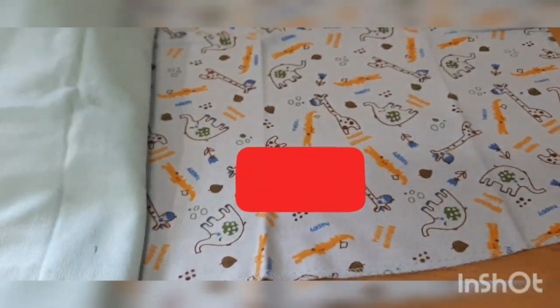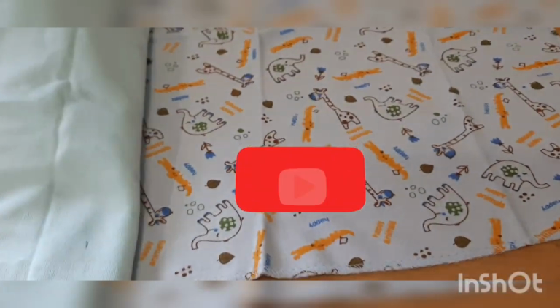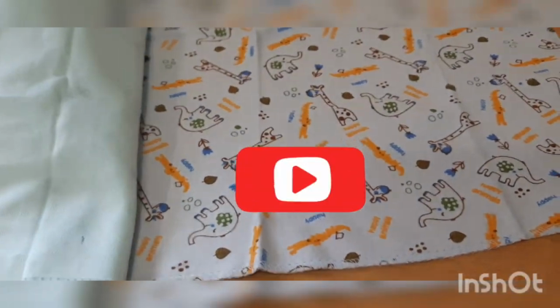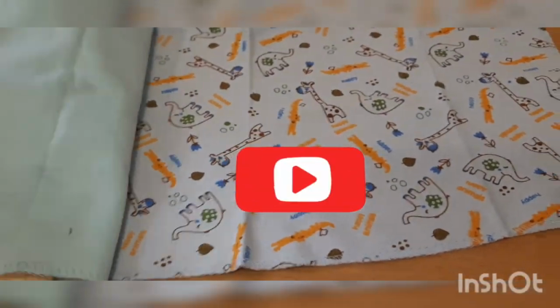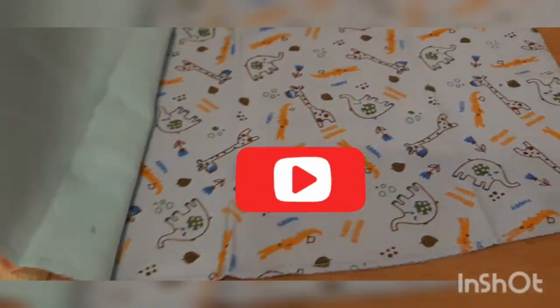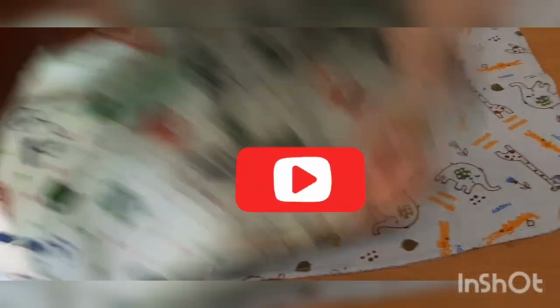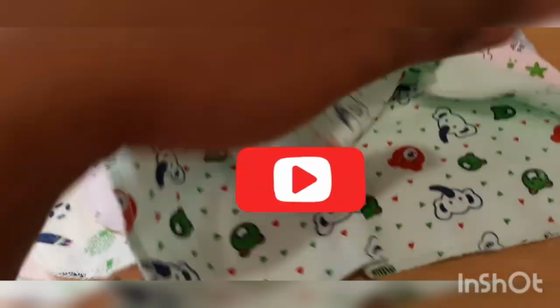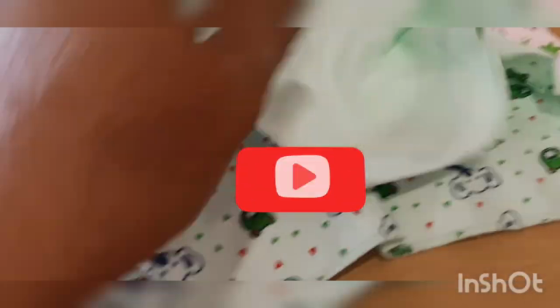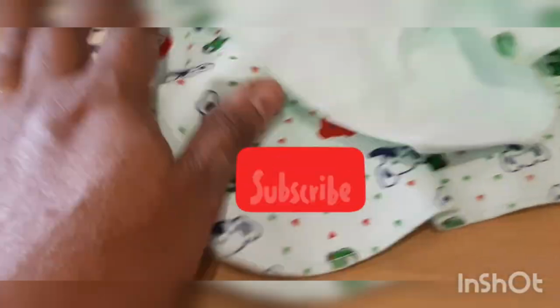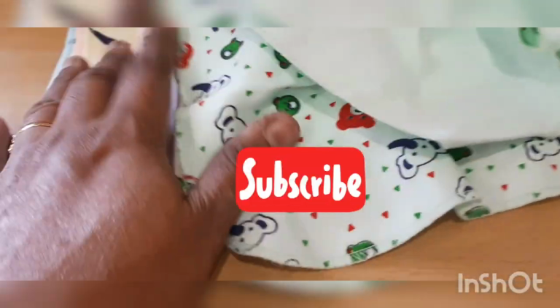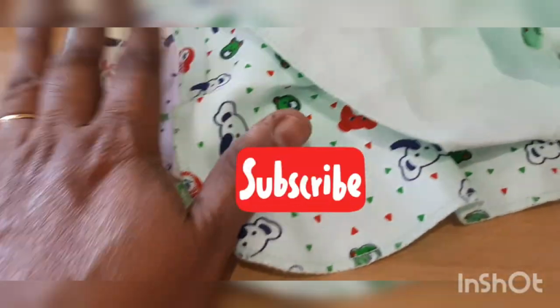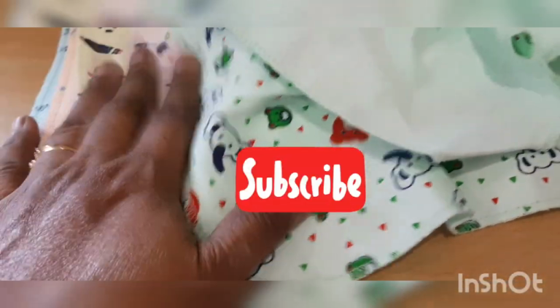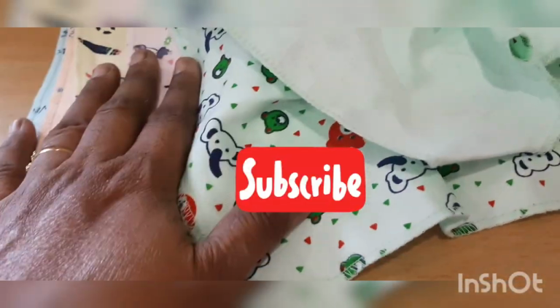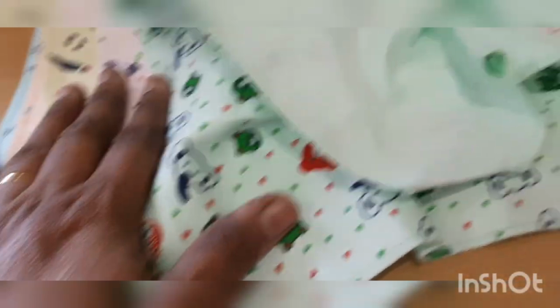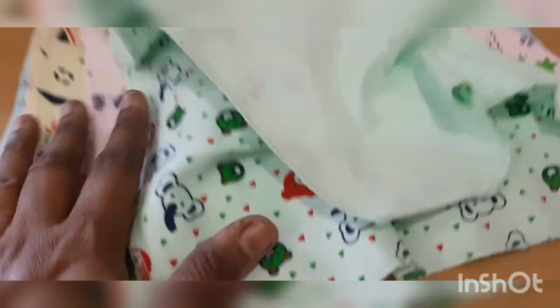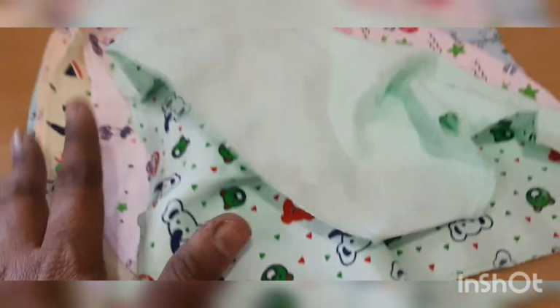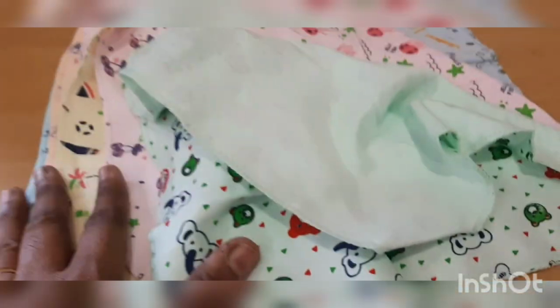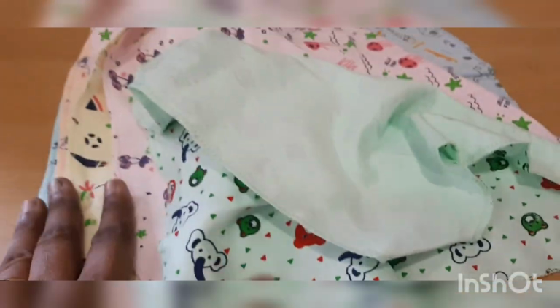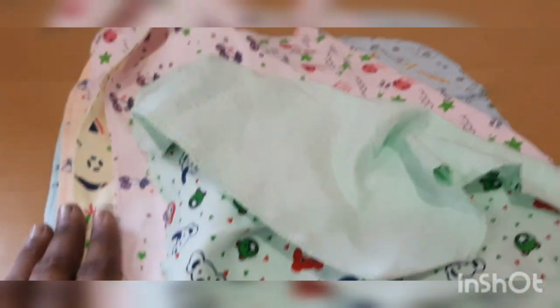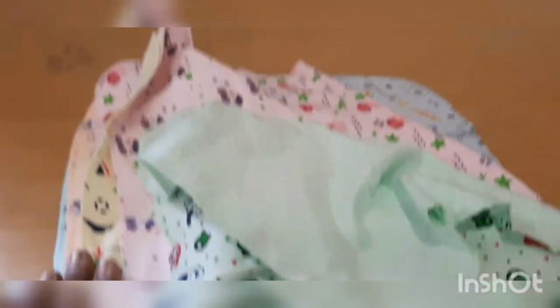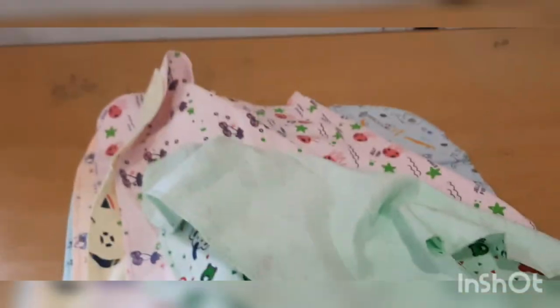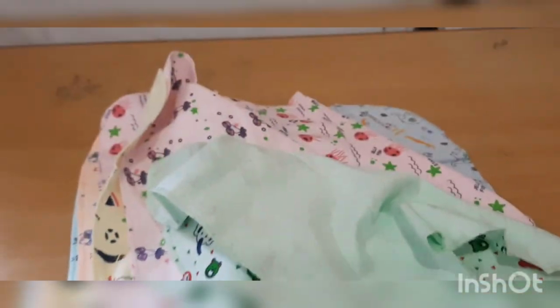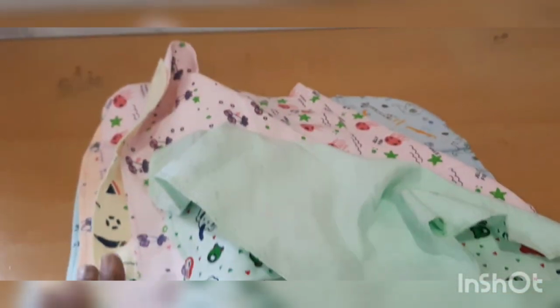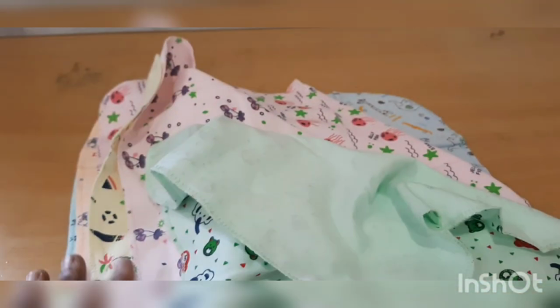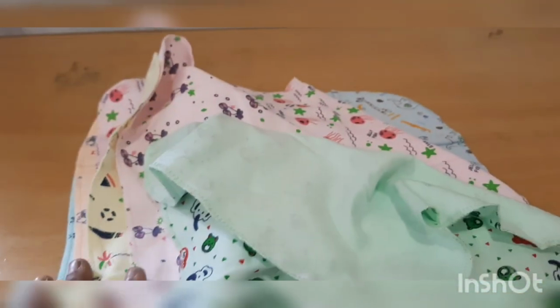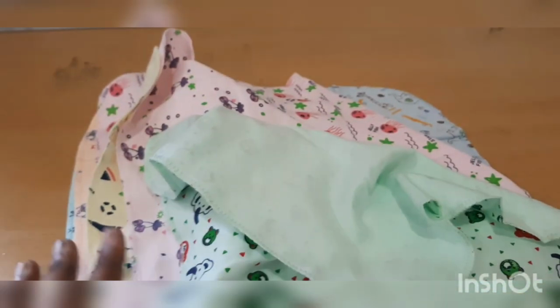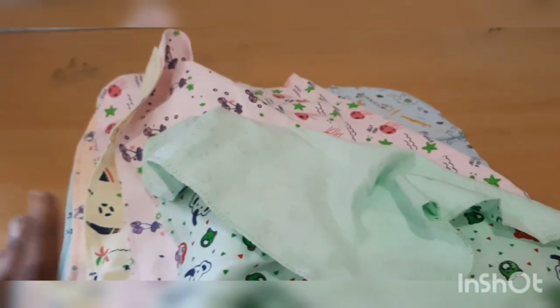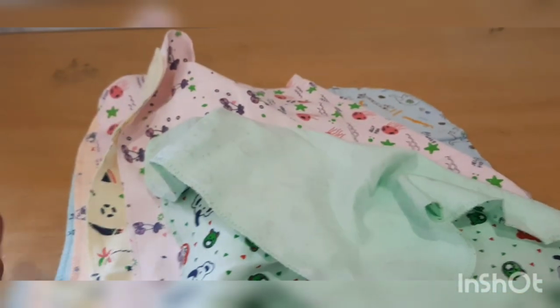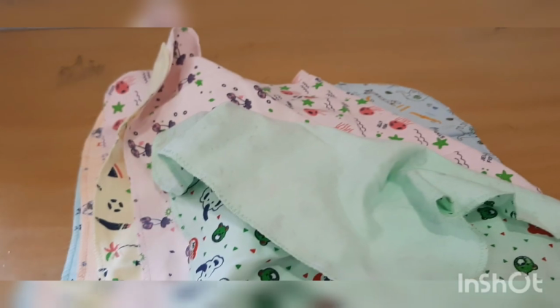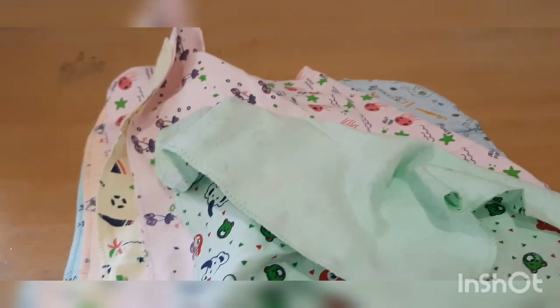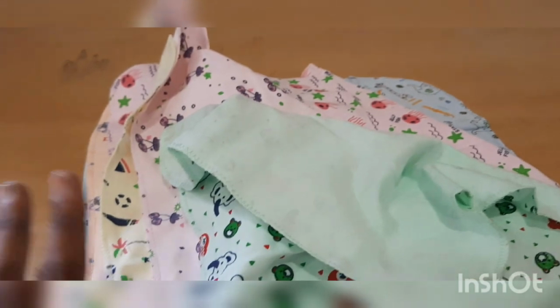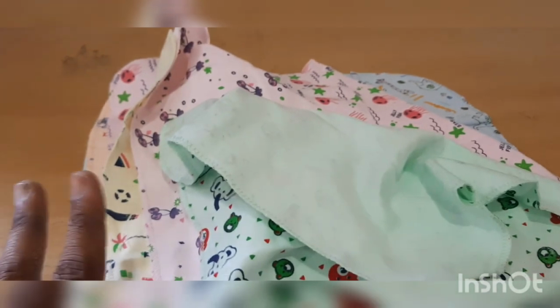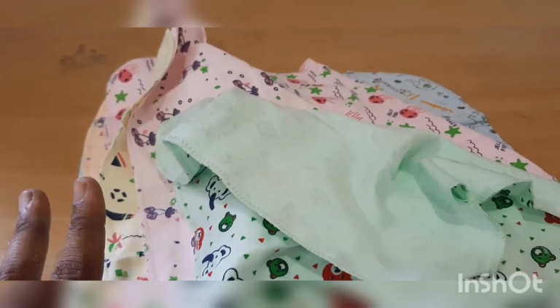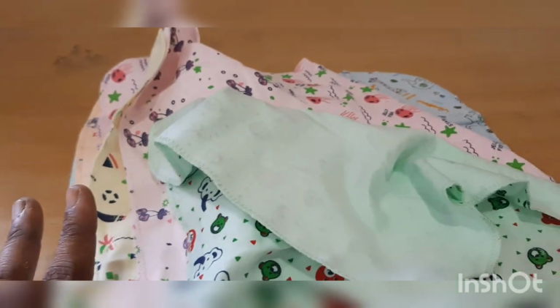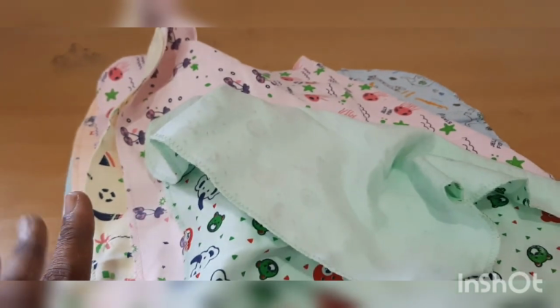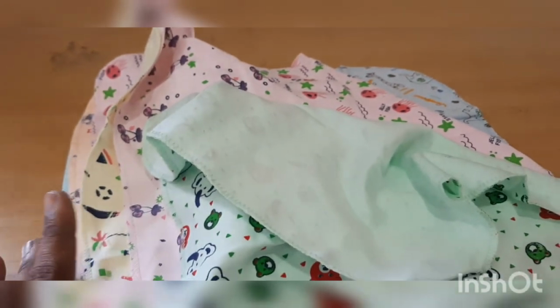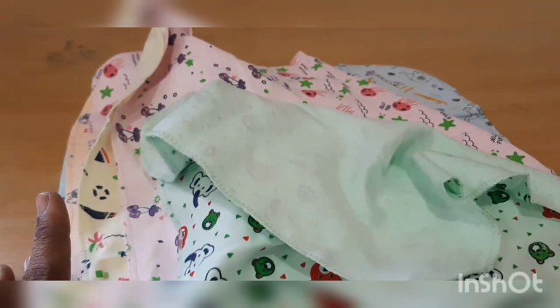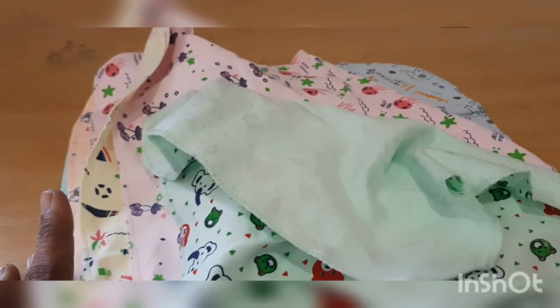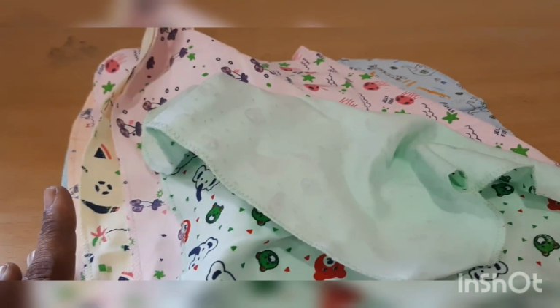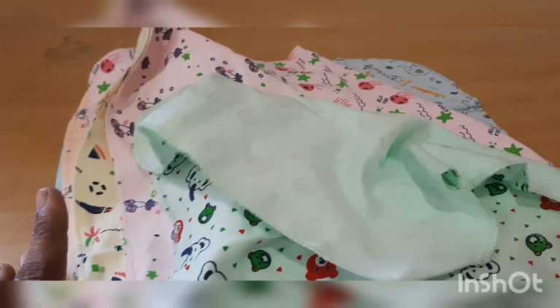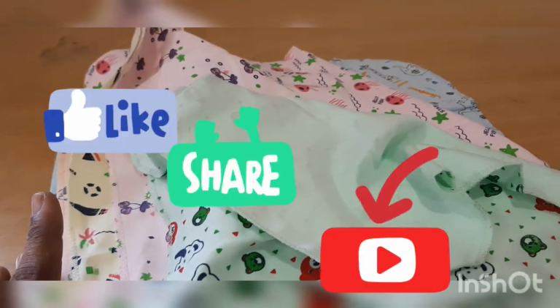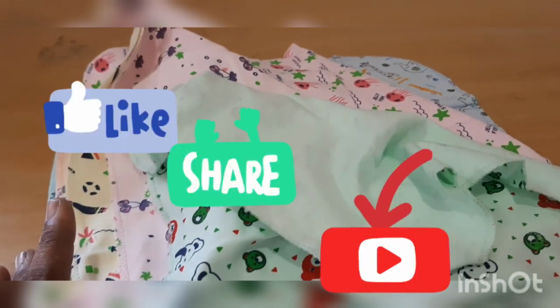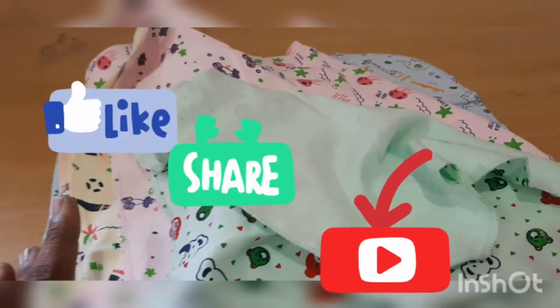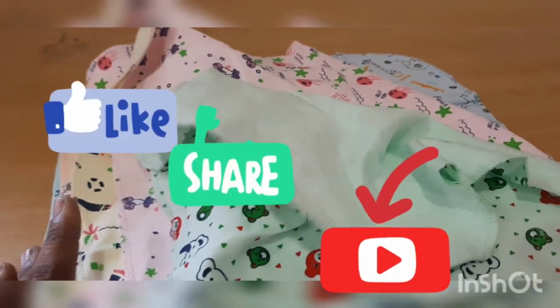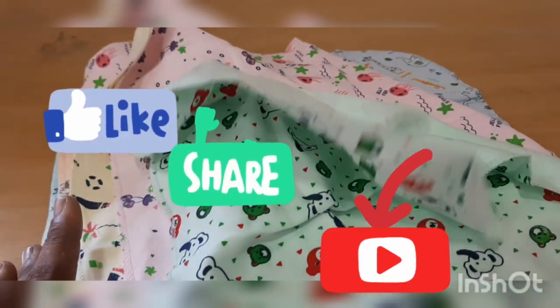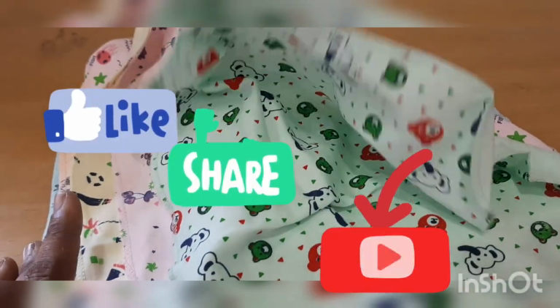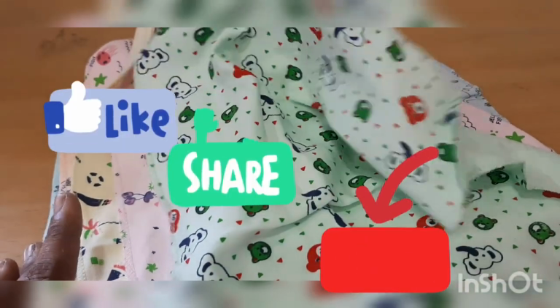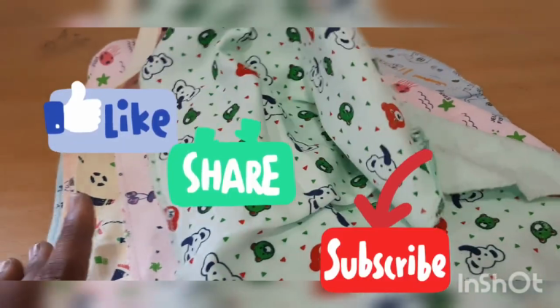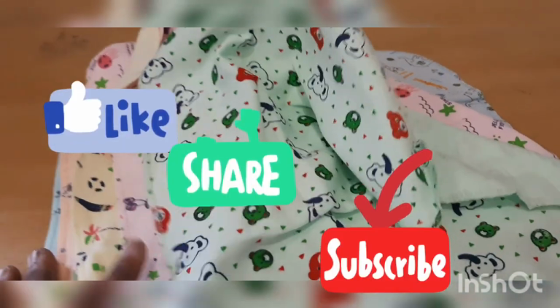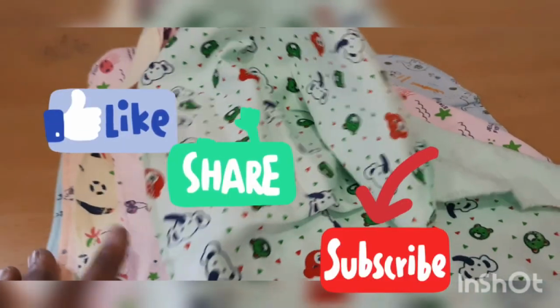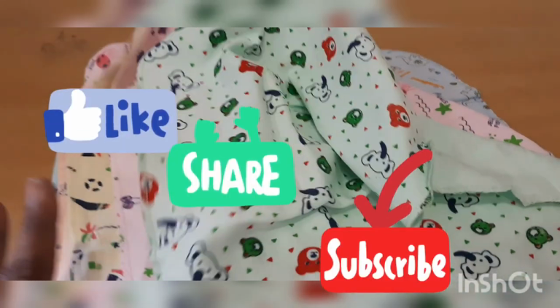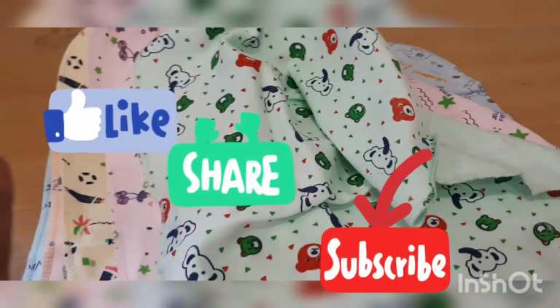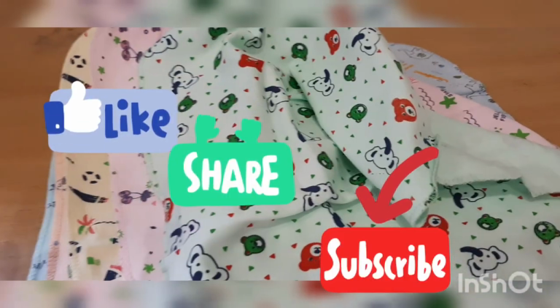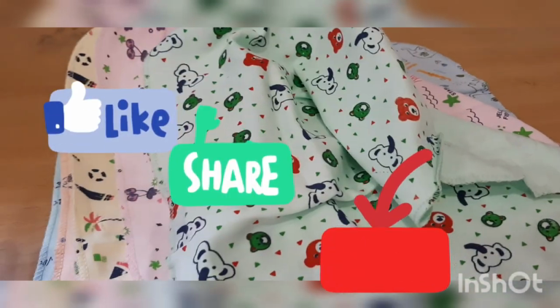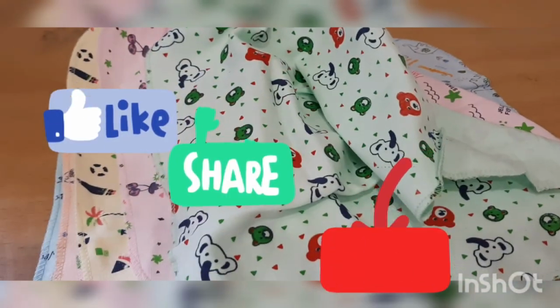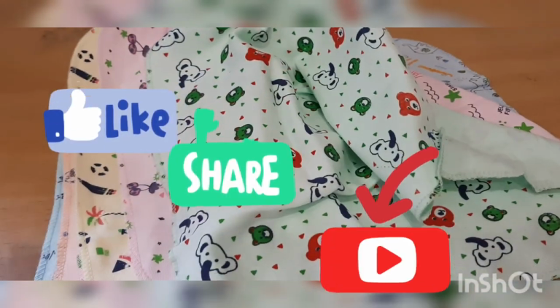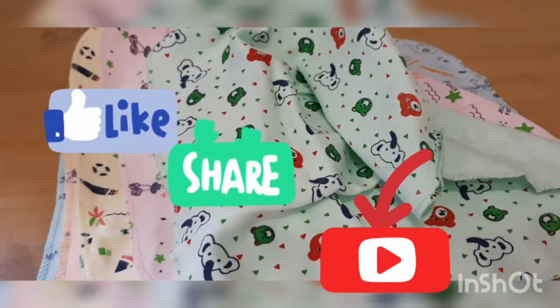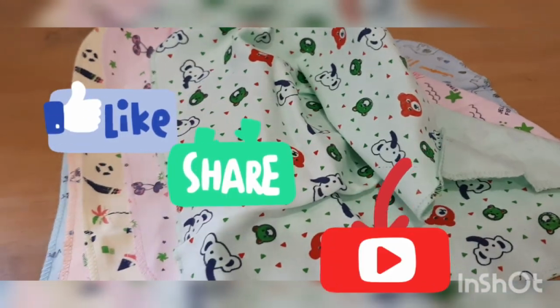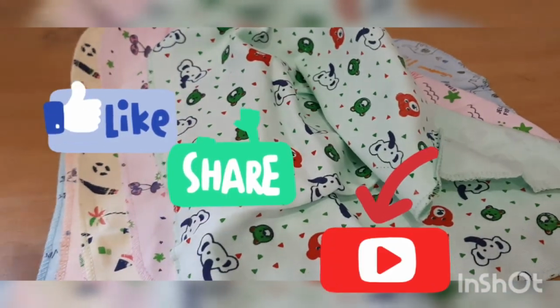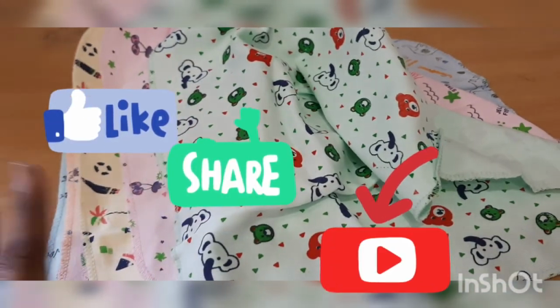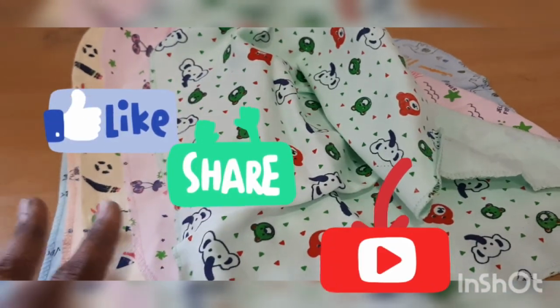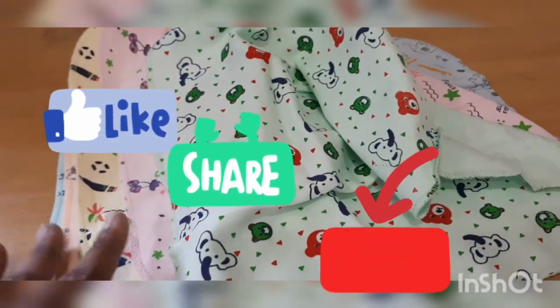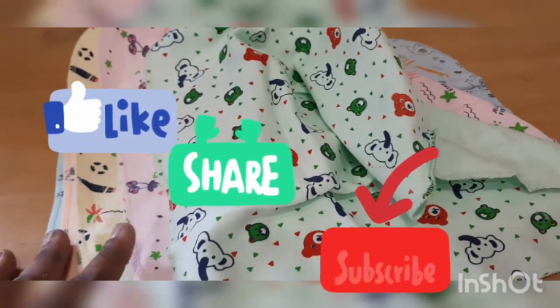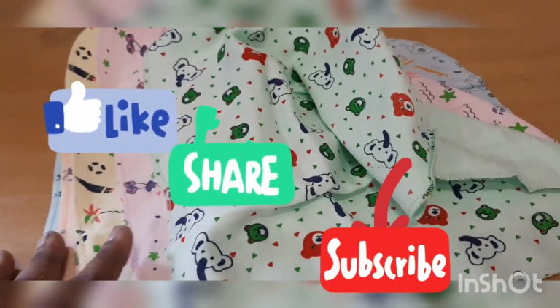This is just a giraffe theme. If you want to see this, you will also have a link in the description. If you click that, you will go directly to the site.